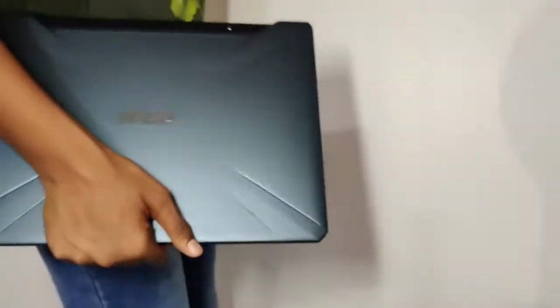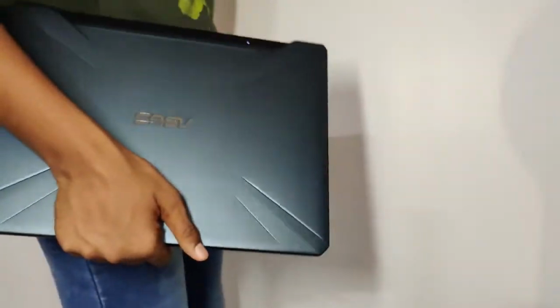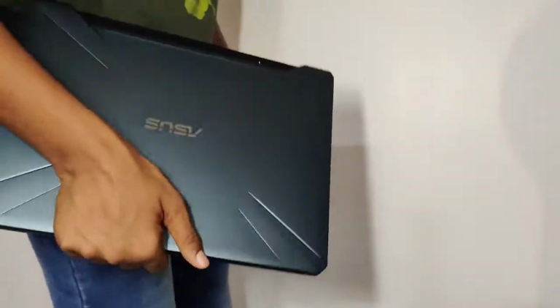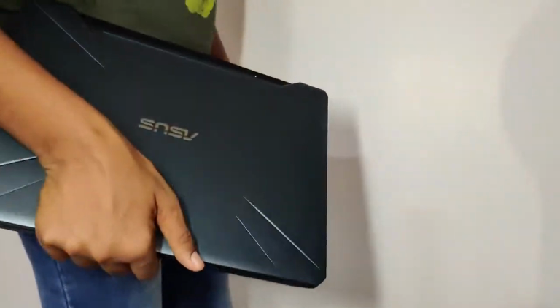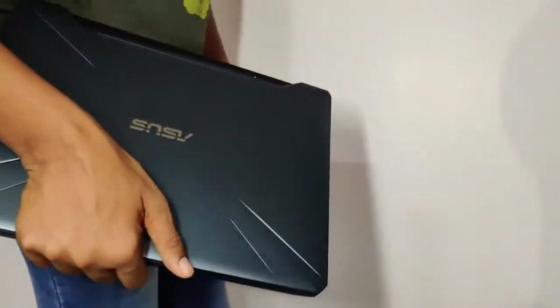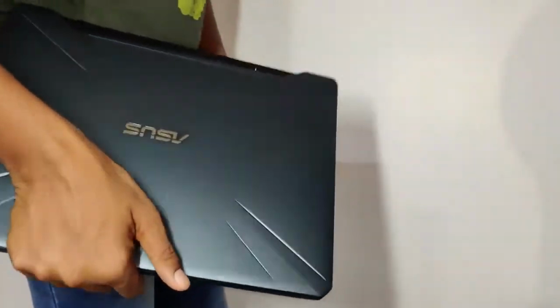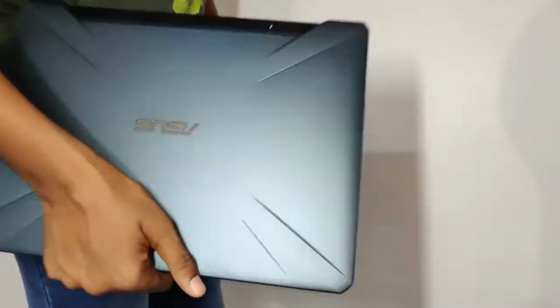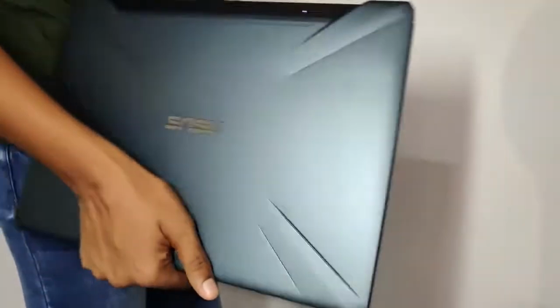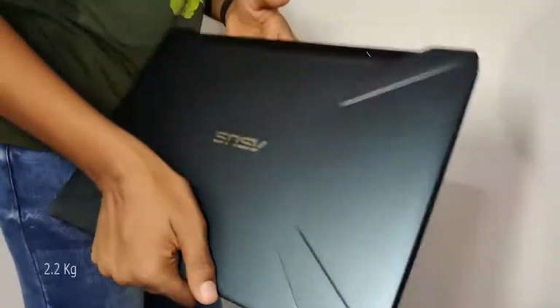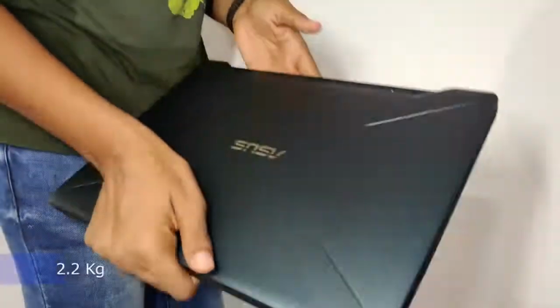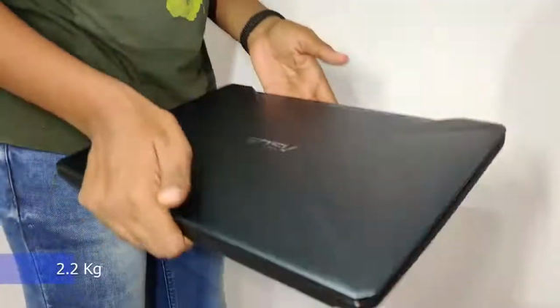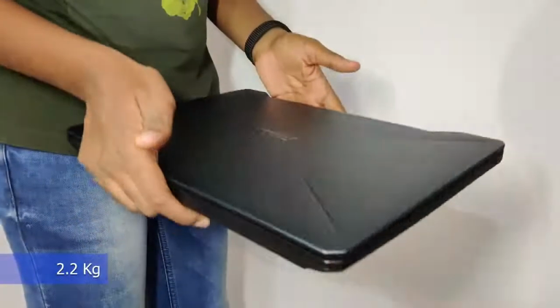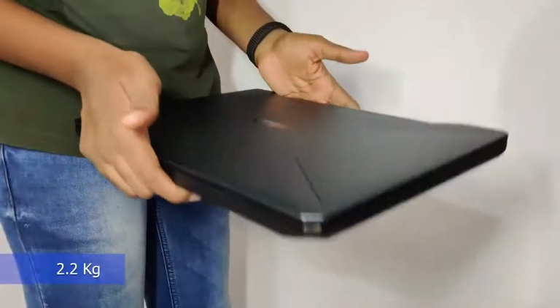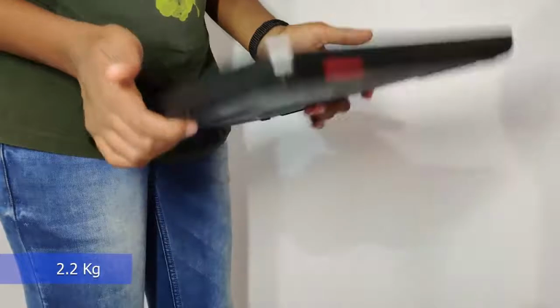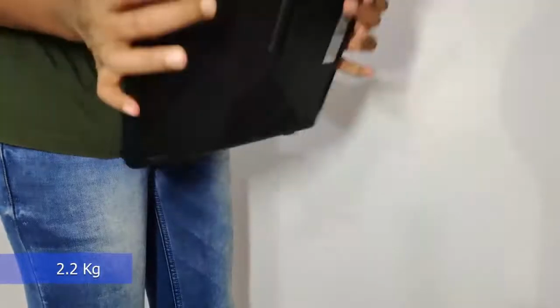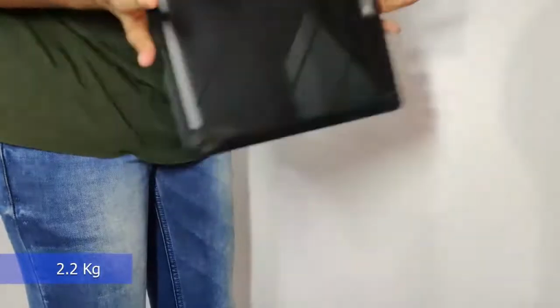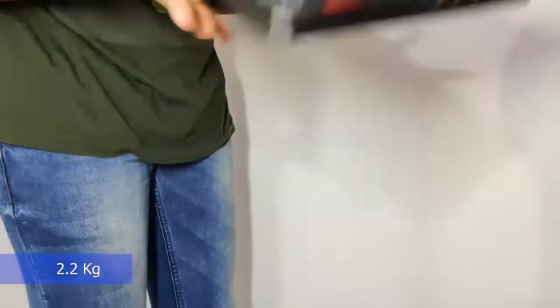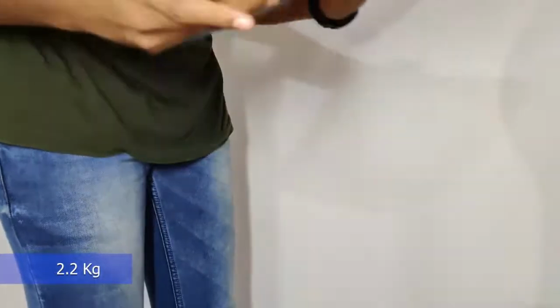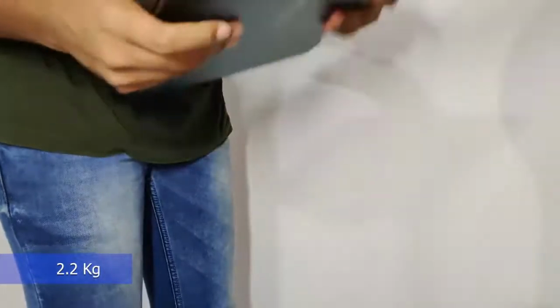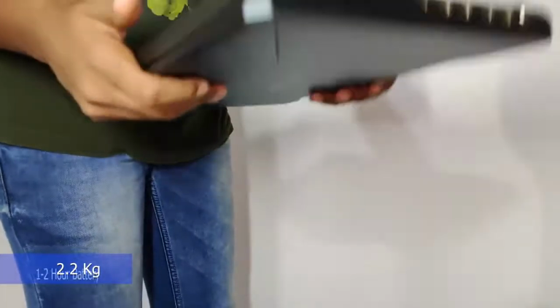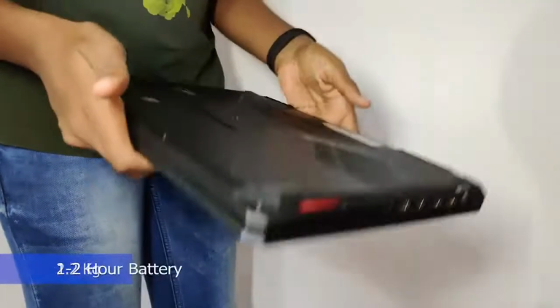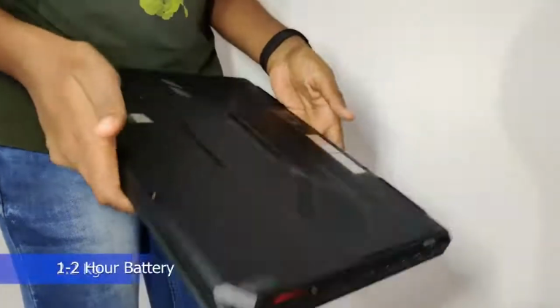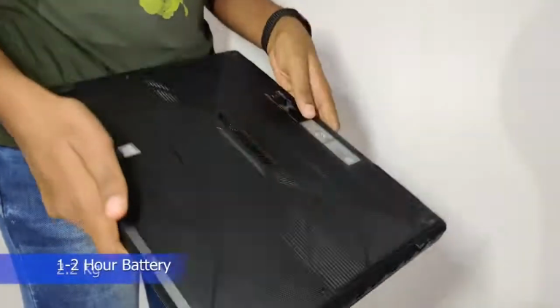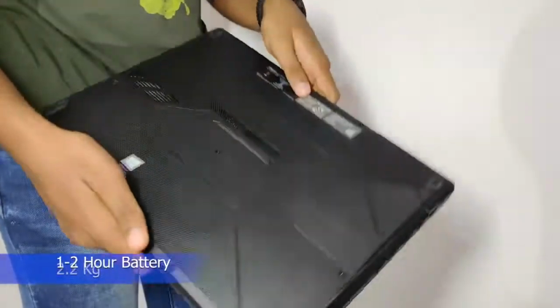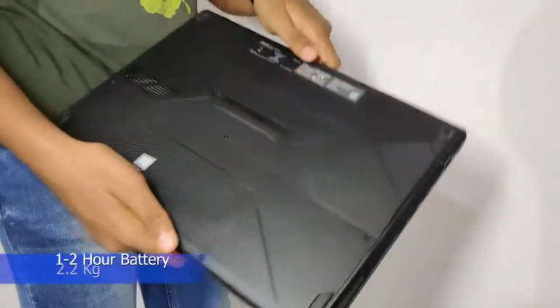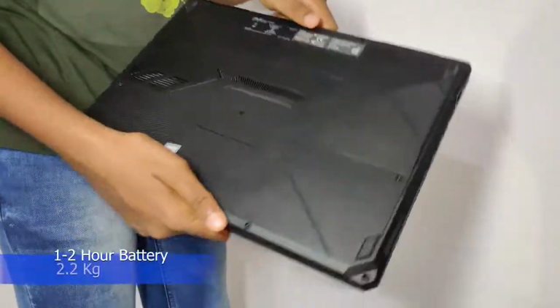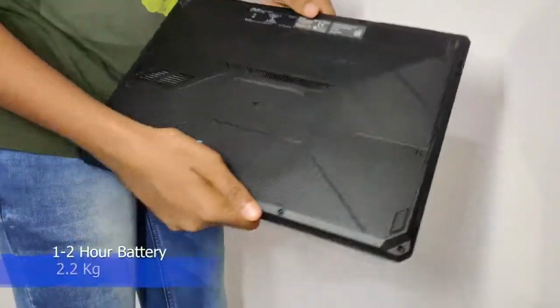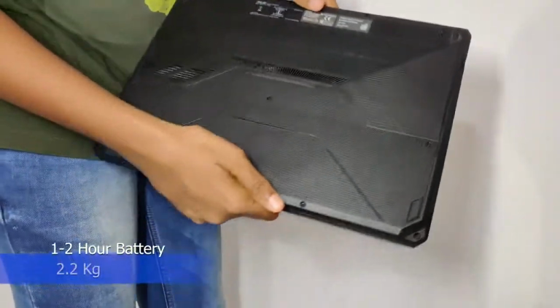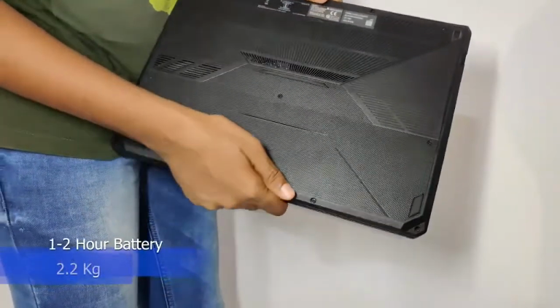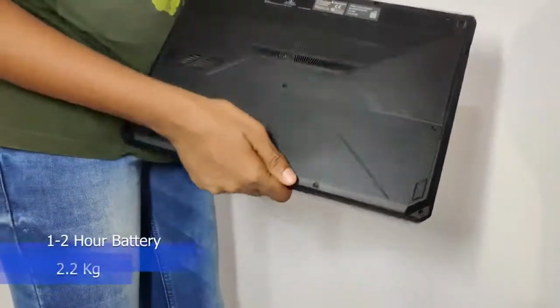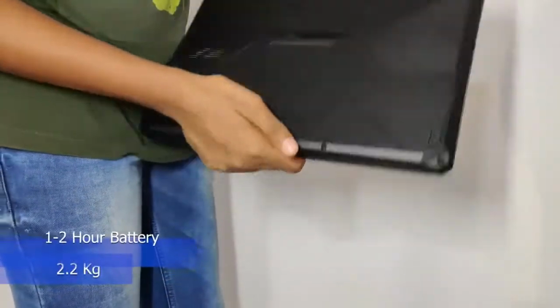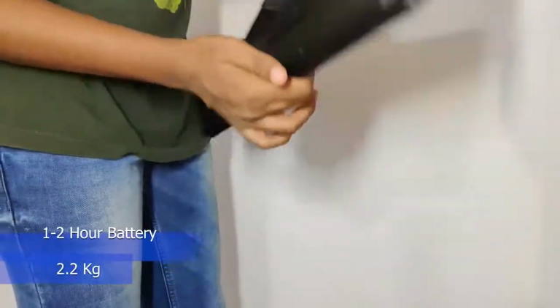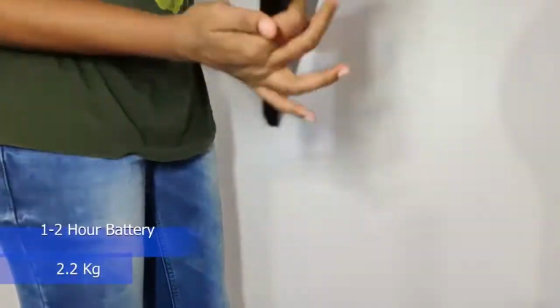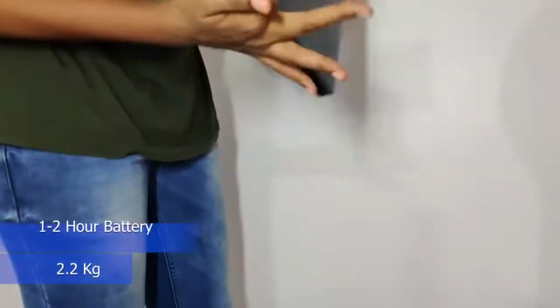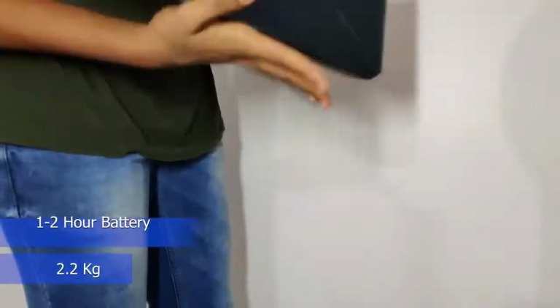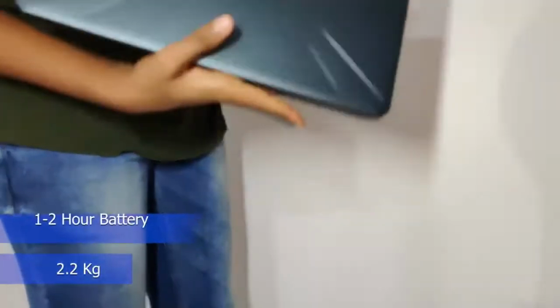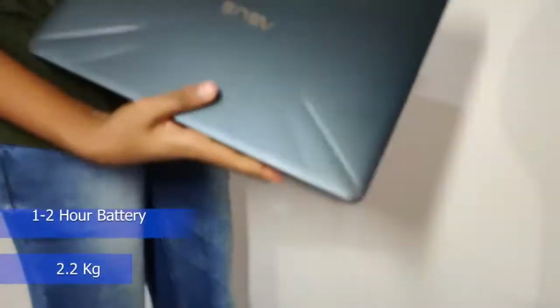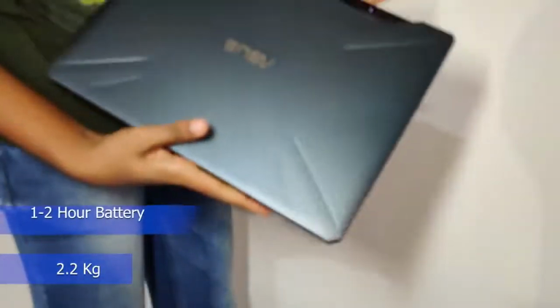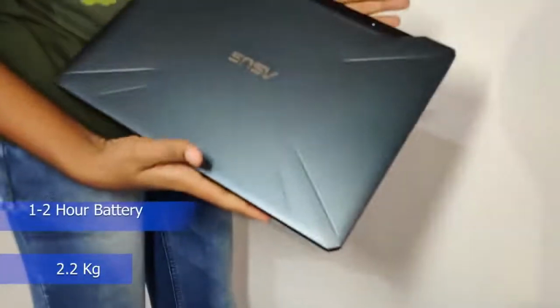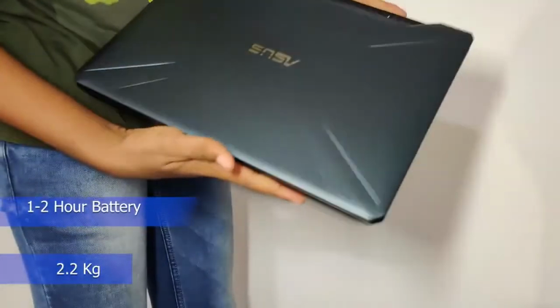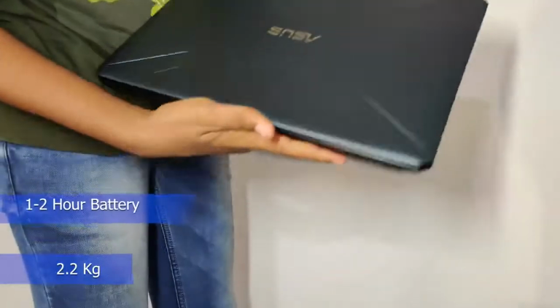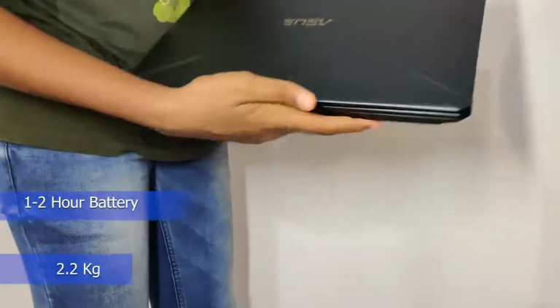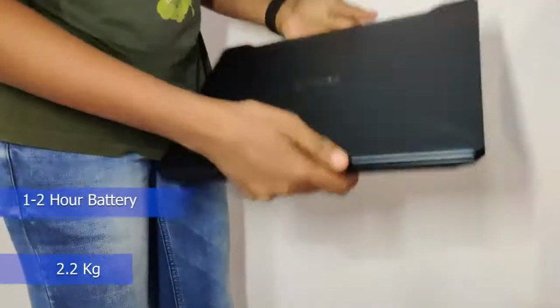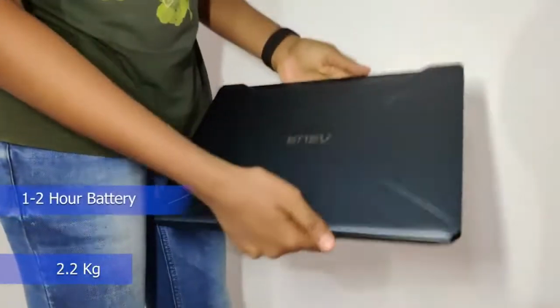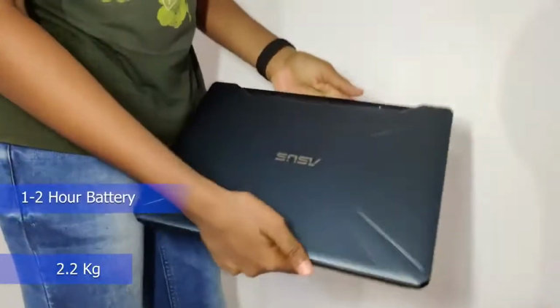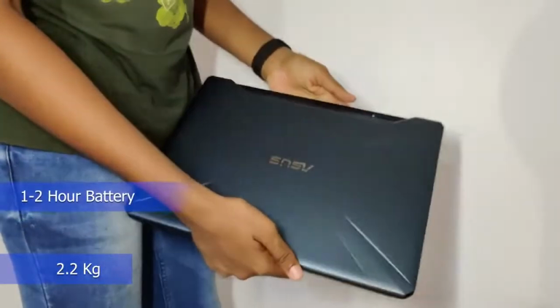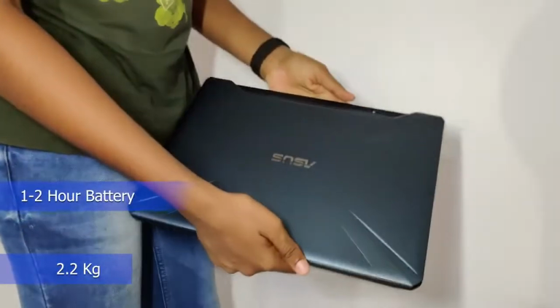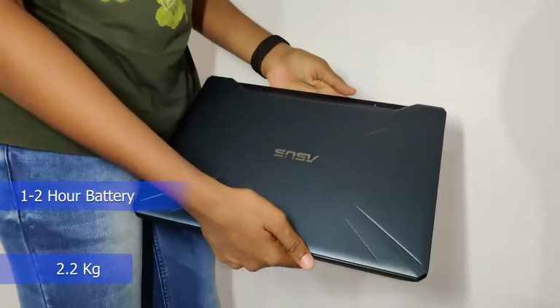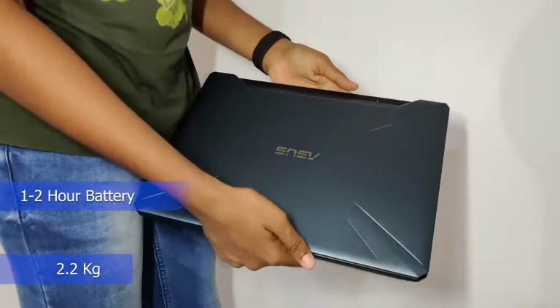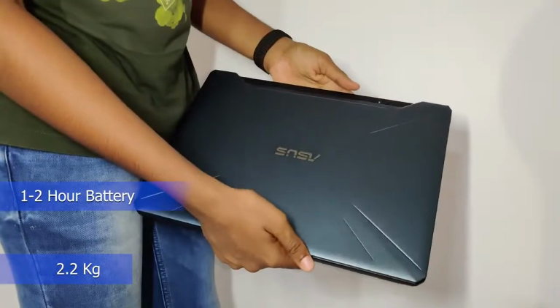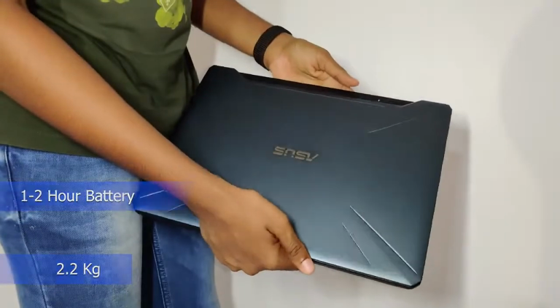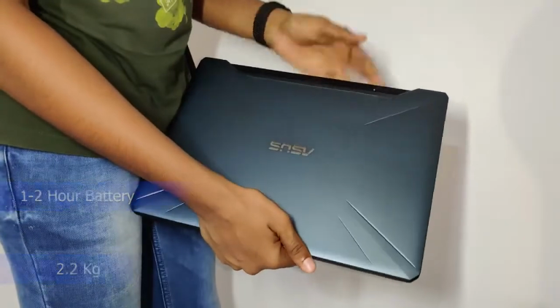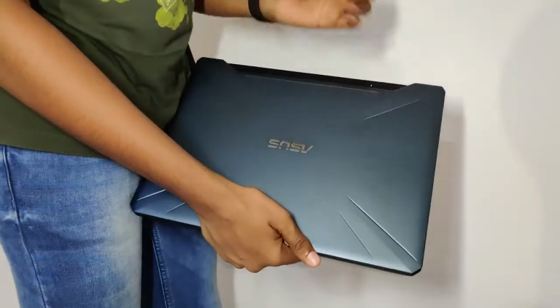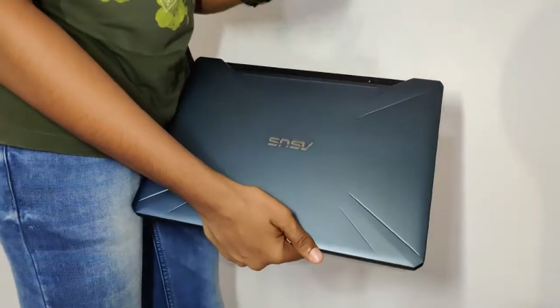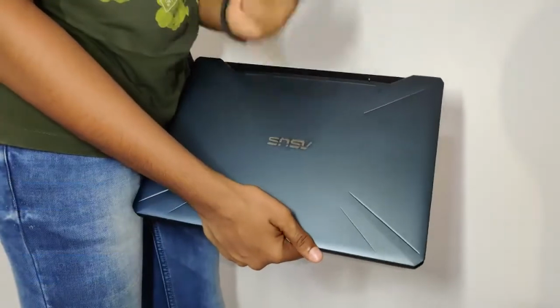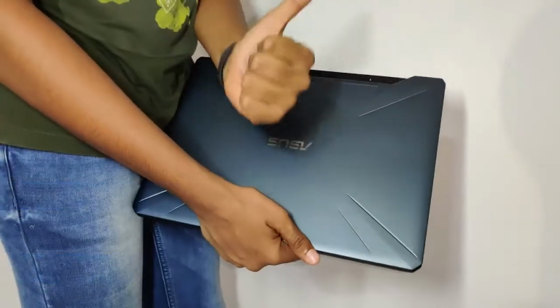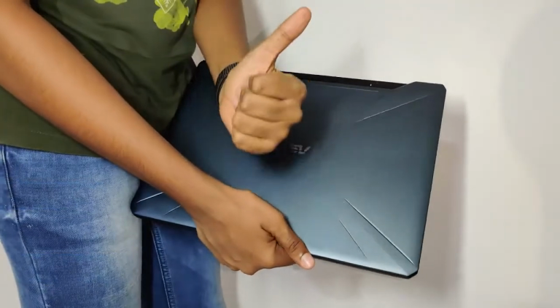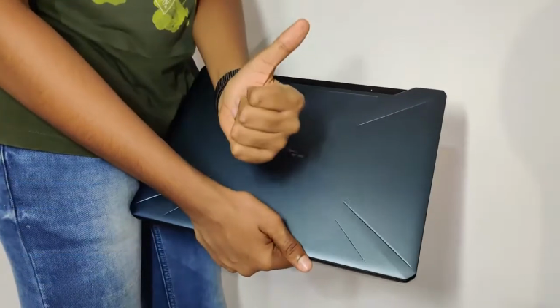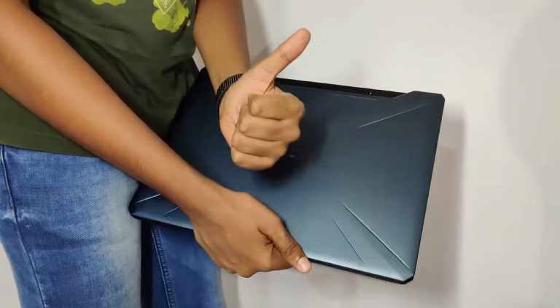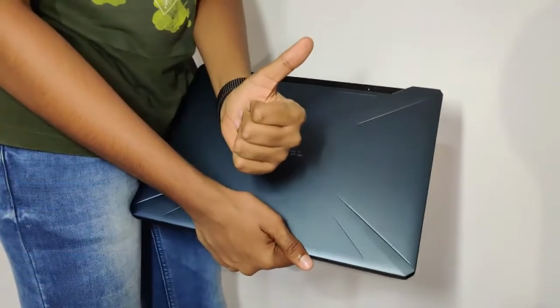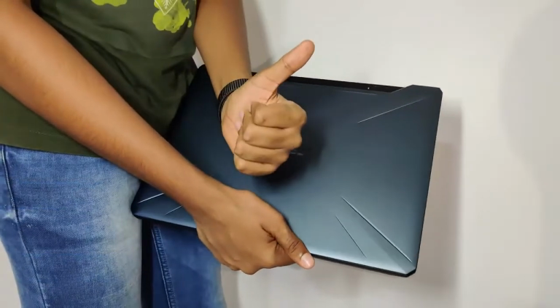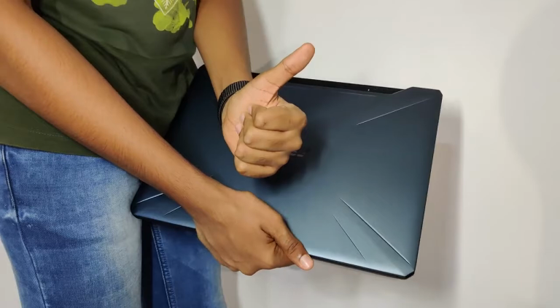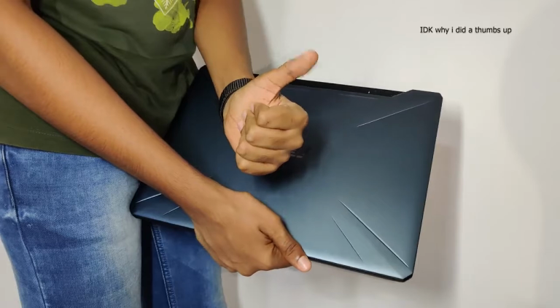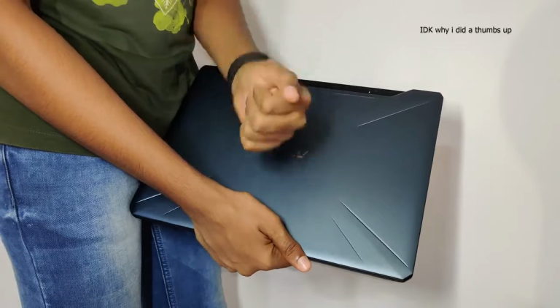If you intend to carry the laptop around, it weighs around 2.2kg and the battery will not last for an hour, so it's a no-go for portability.